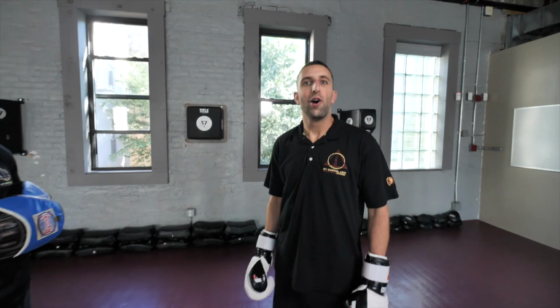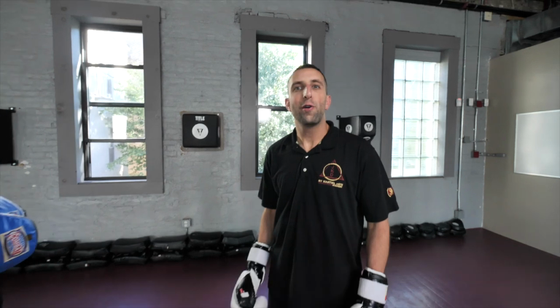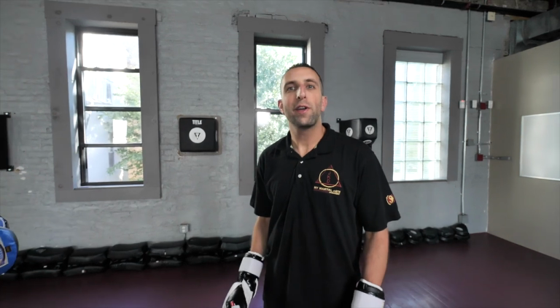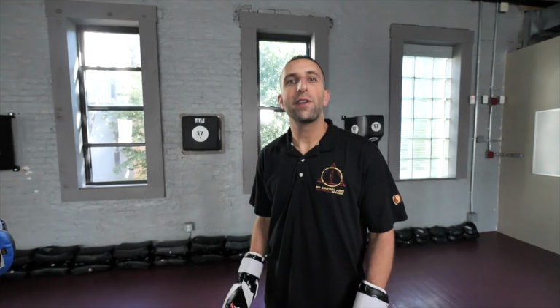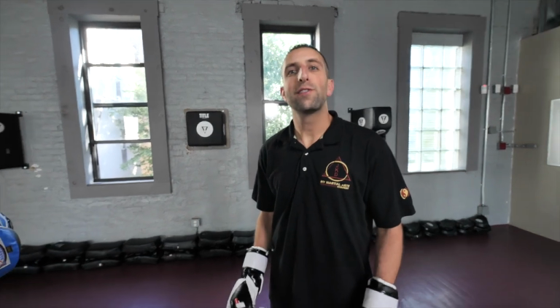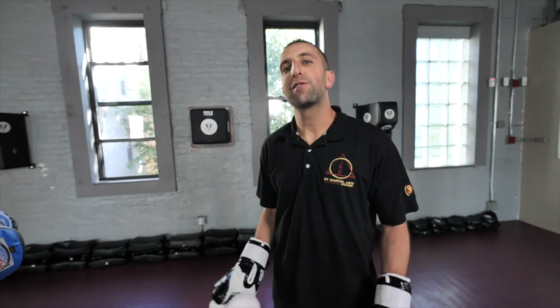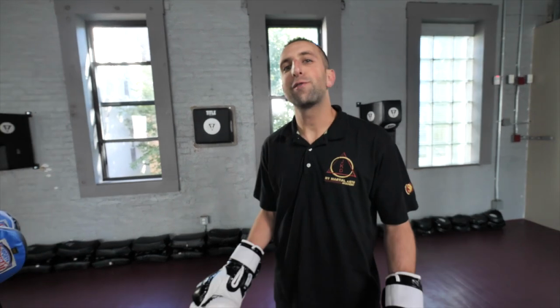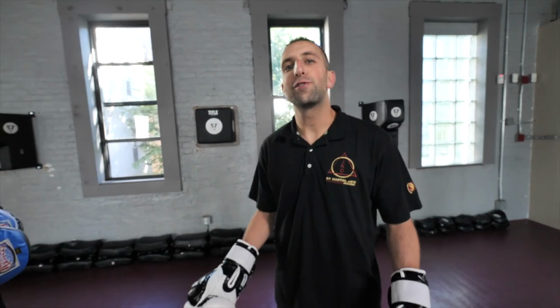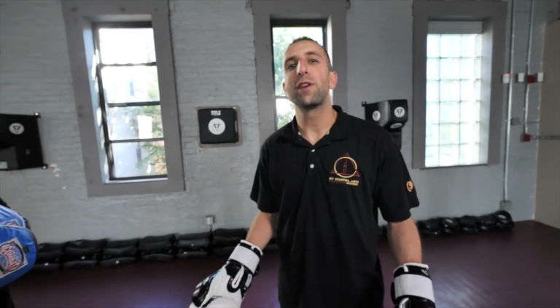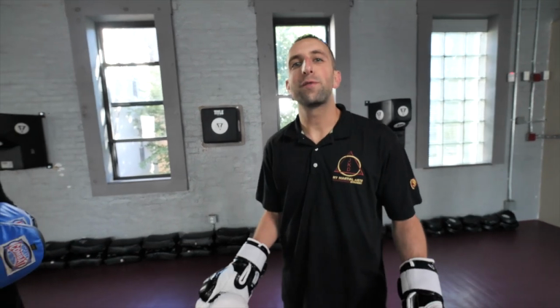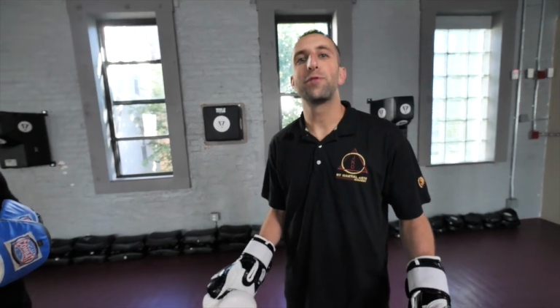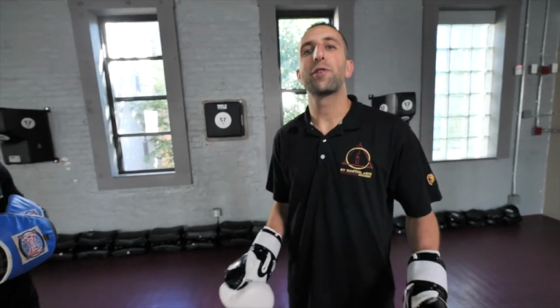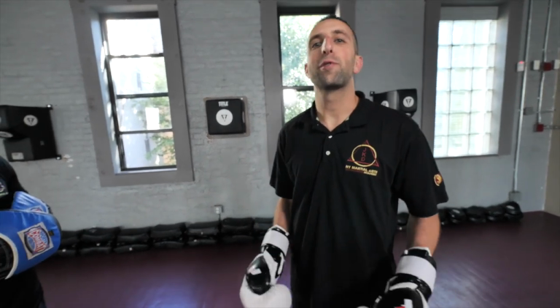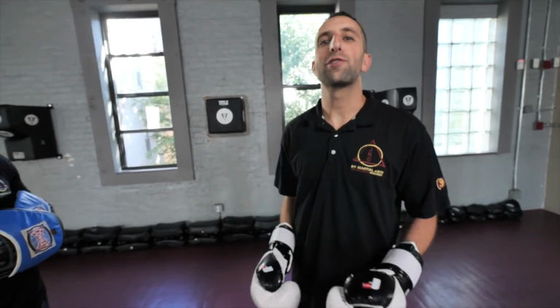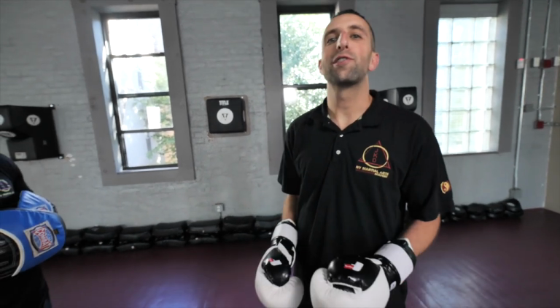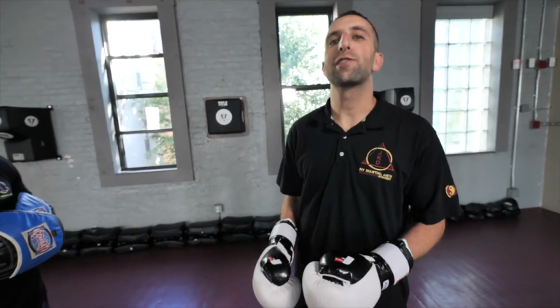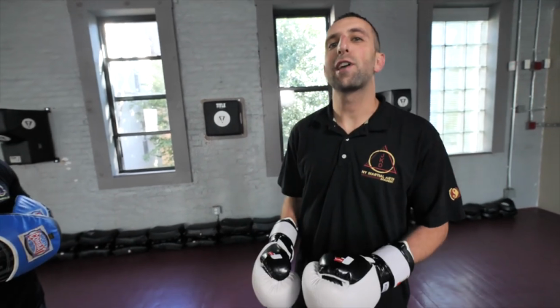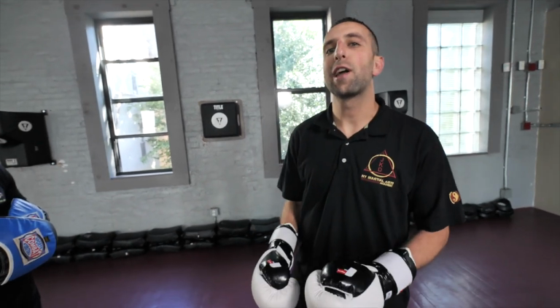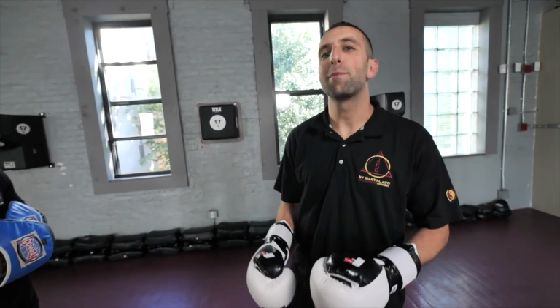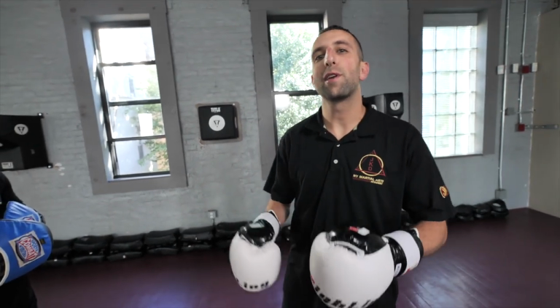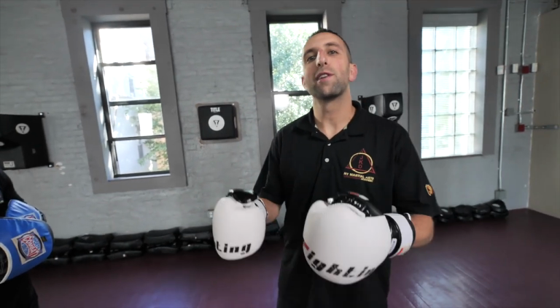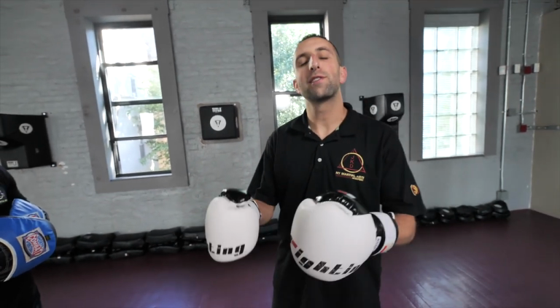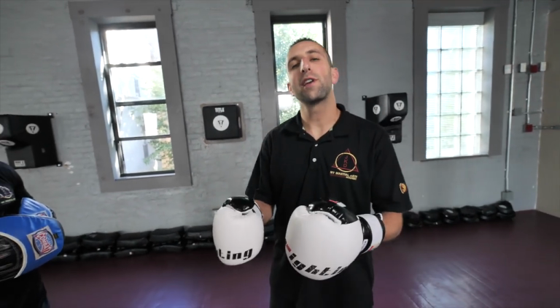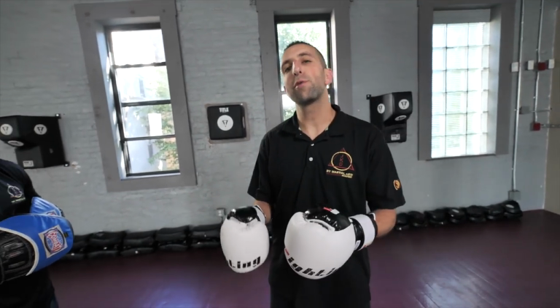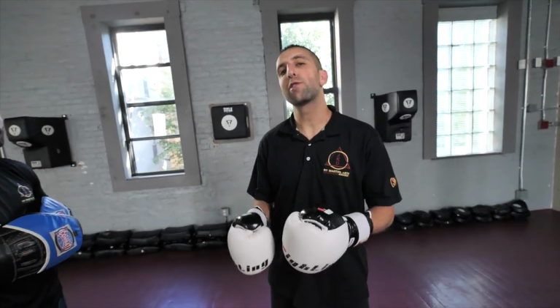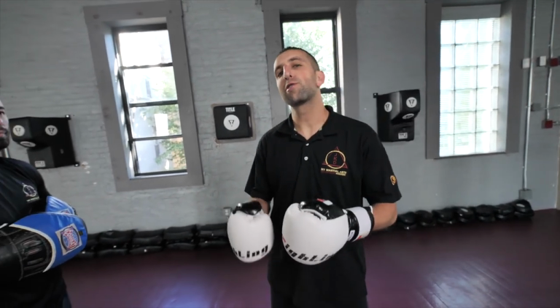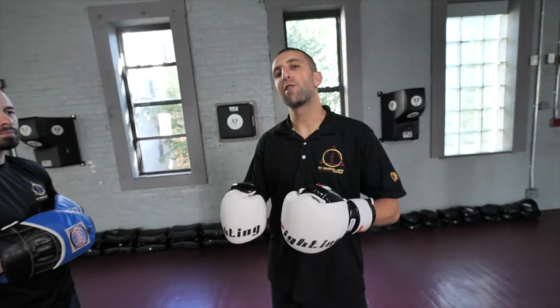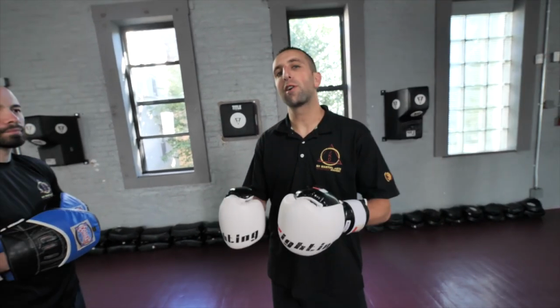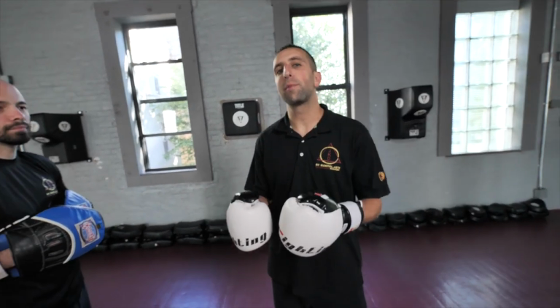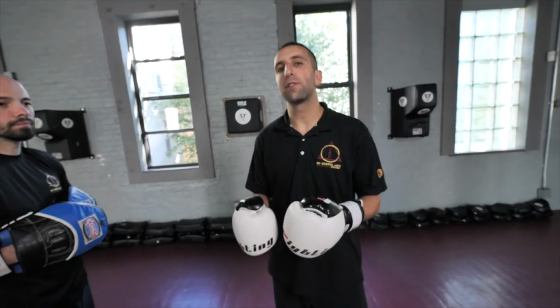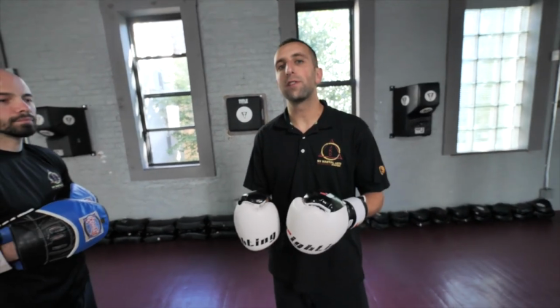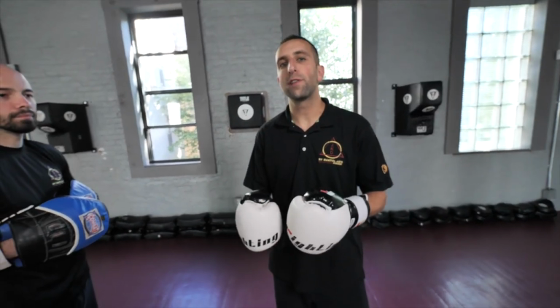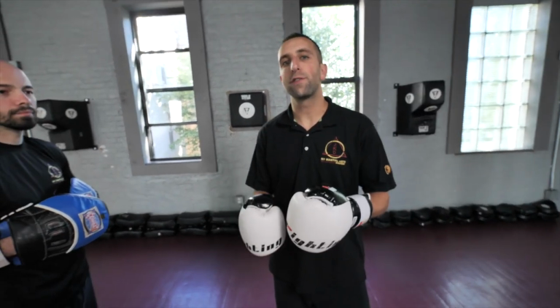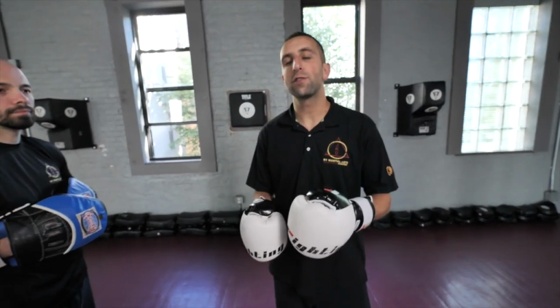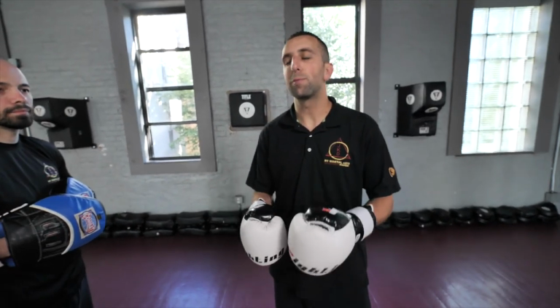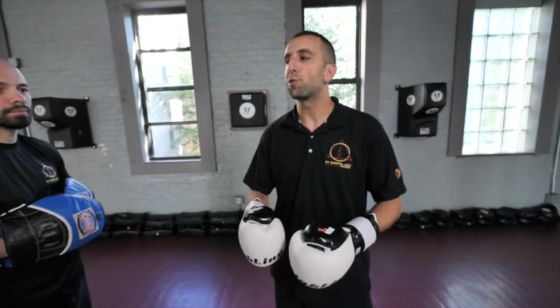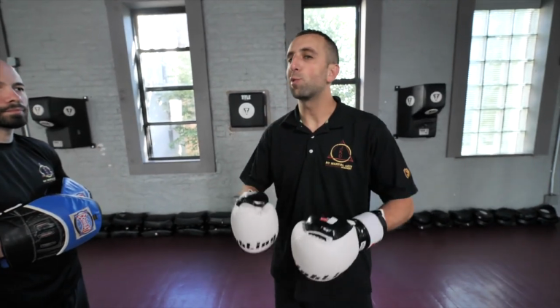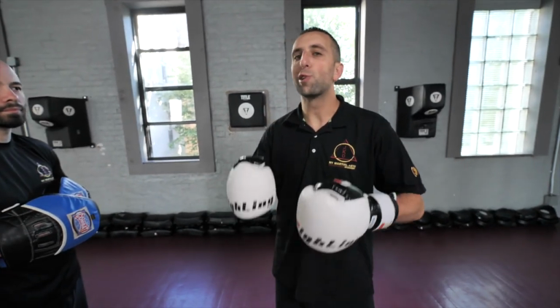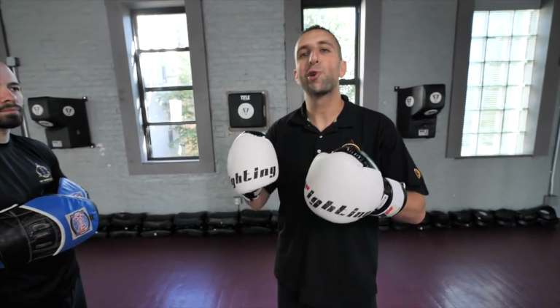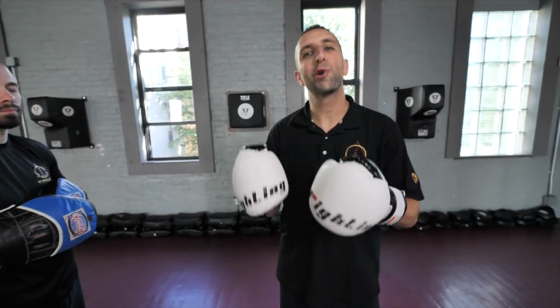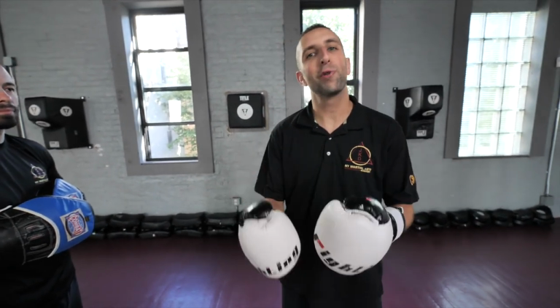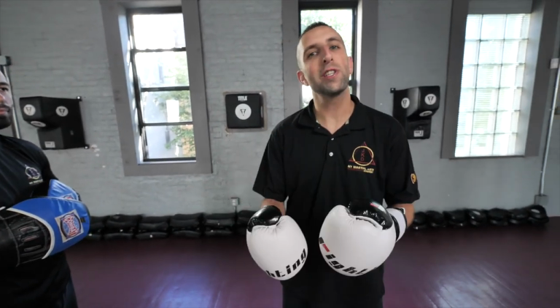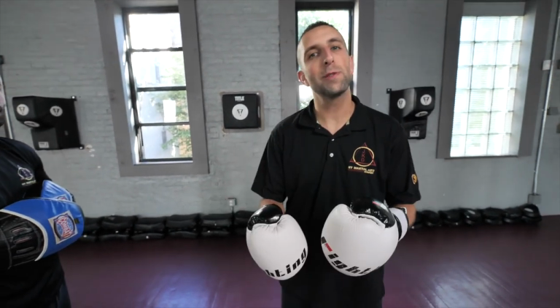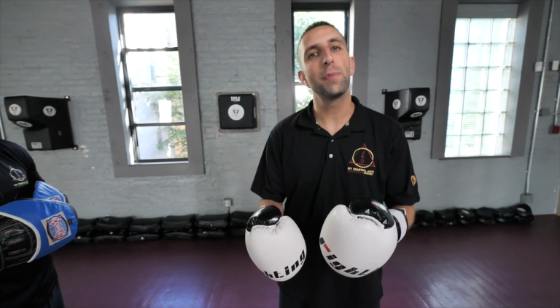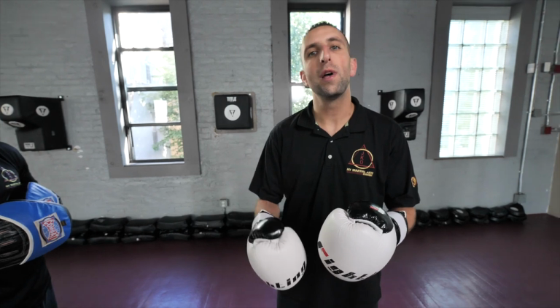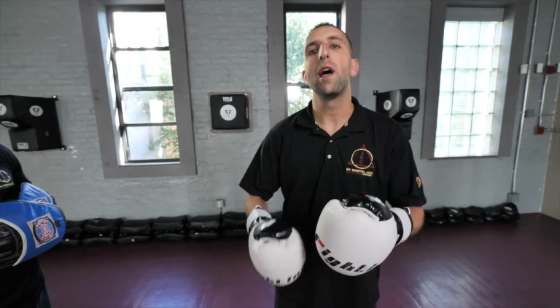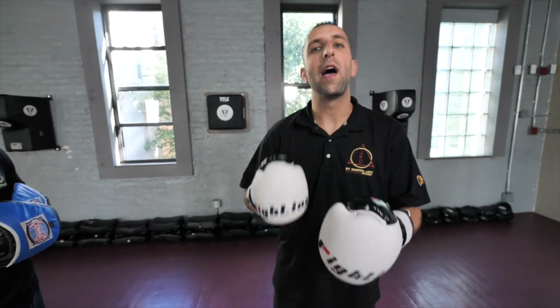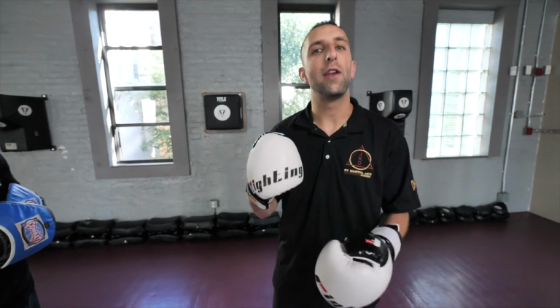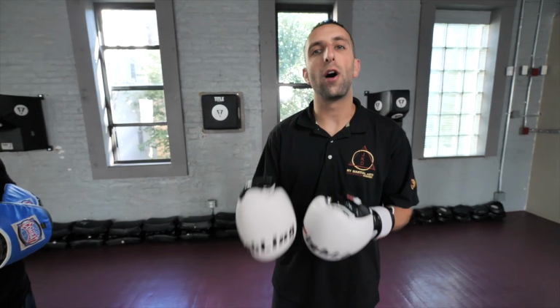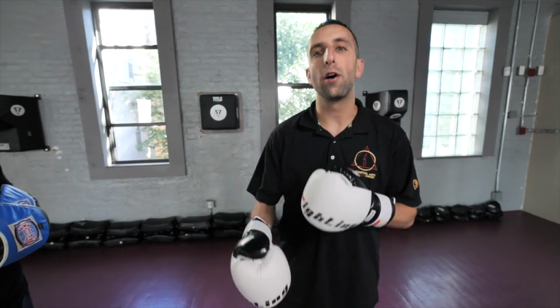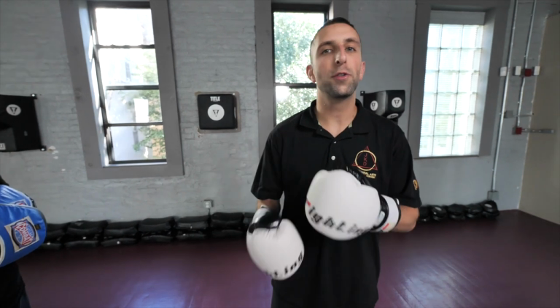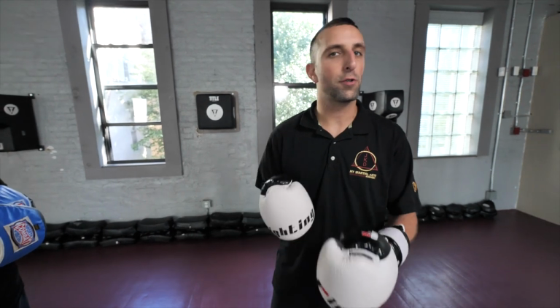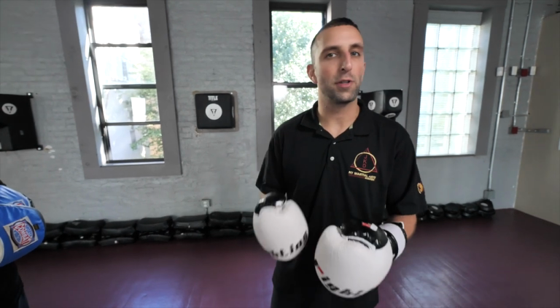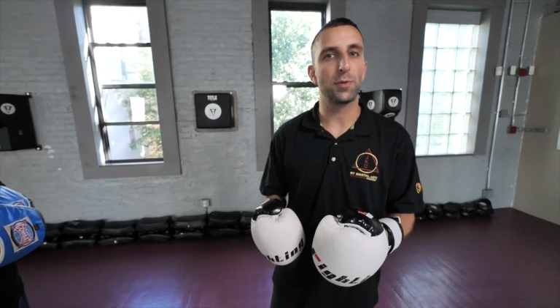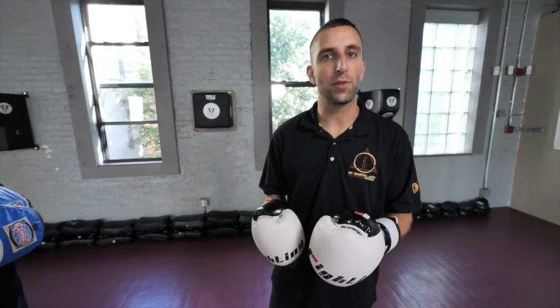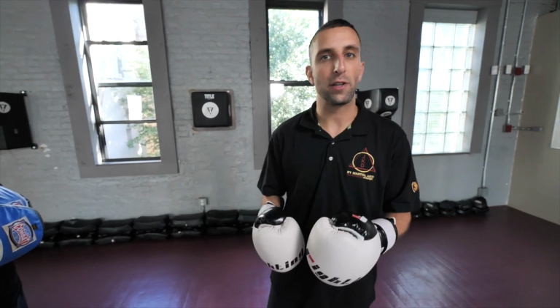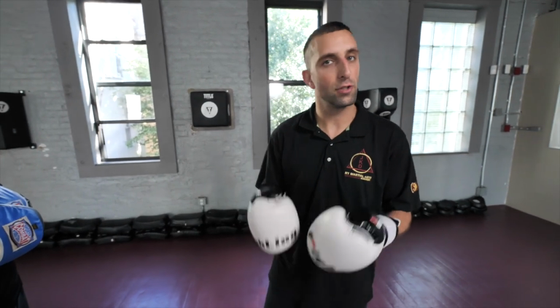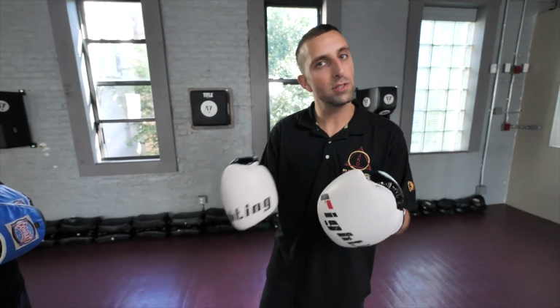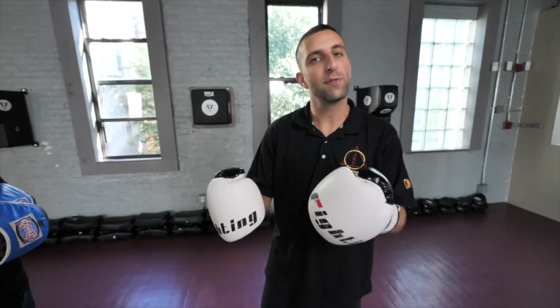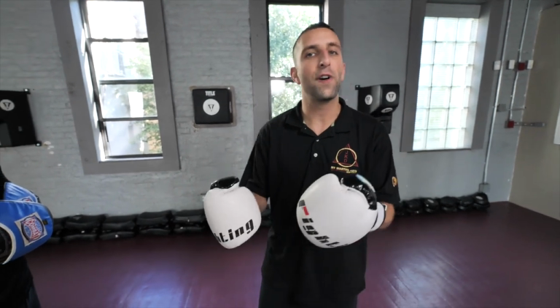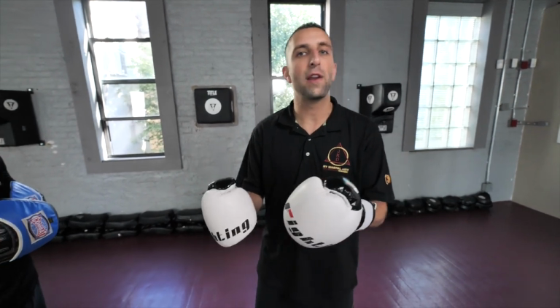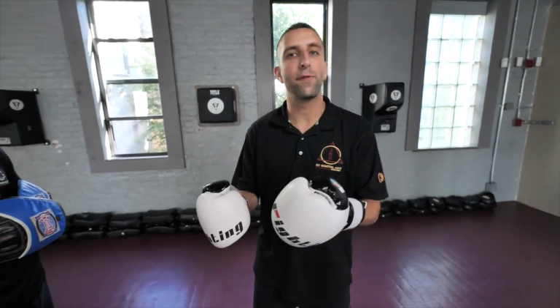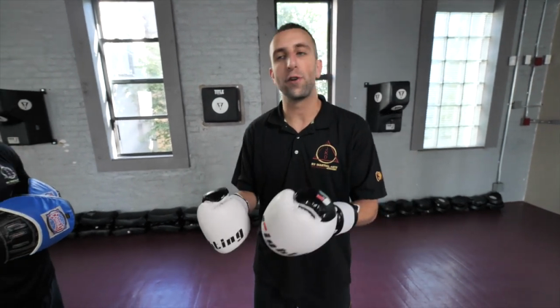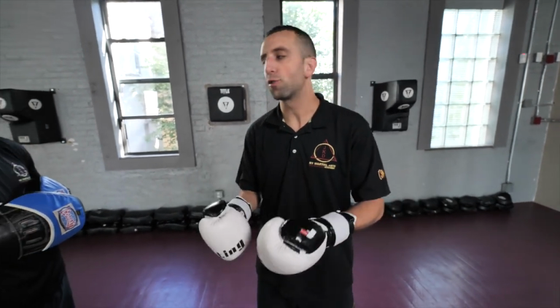This is Steve with James from New York Martial Arts Academy, and today we're going to talk about the difference between crisp and un-crisp strikes. Let's define them first.